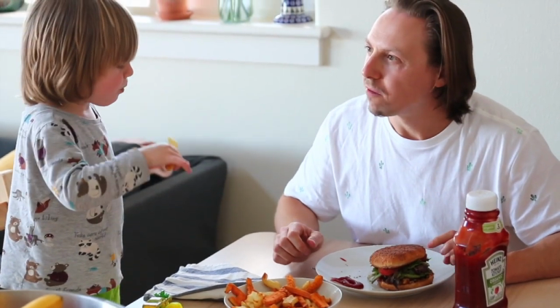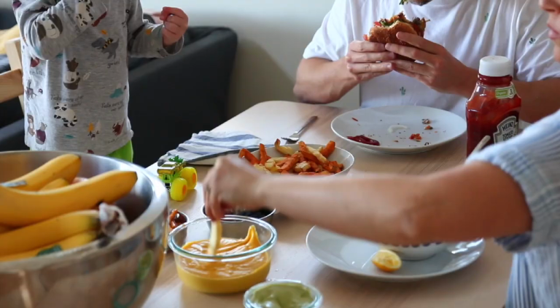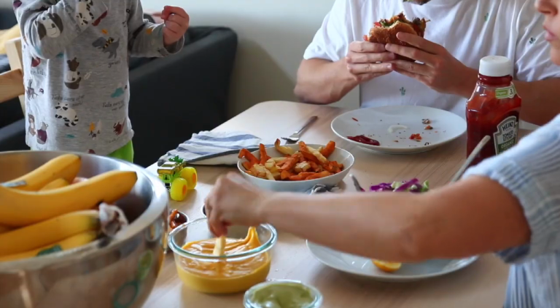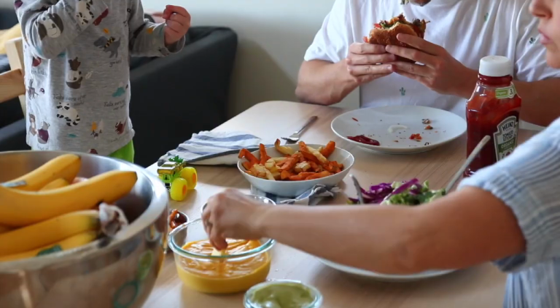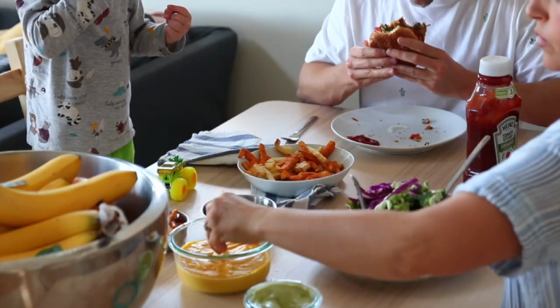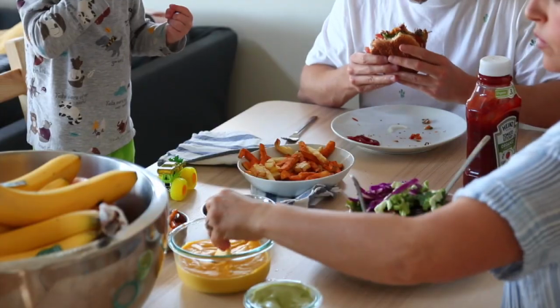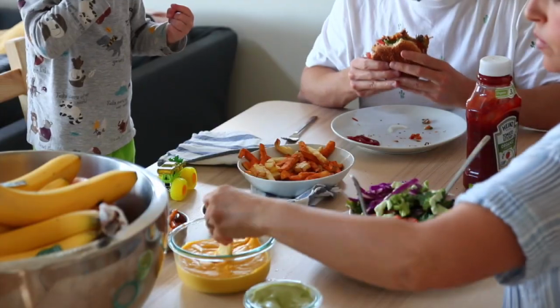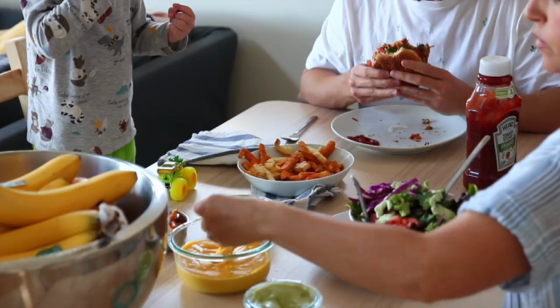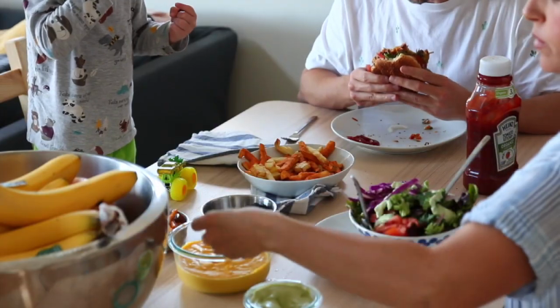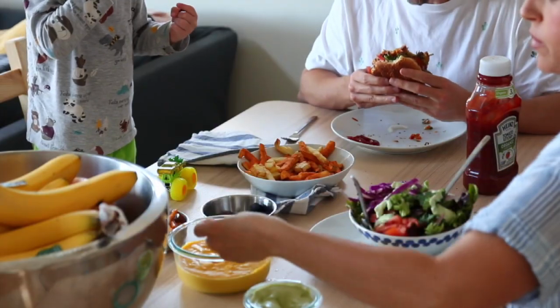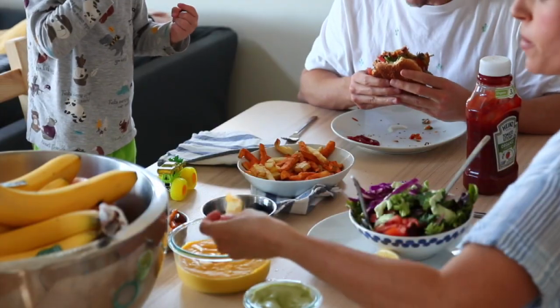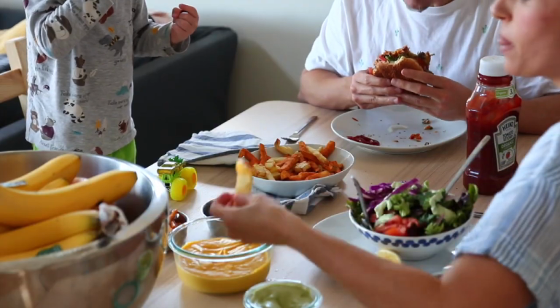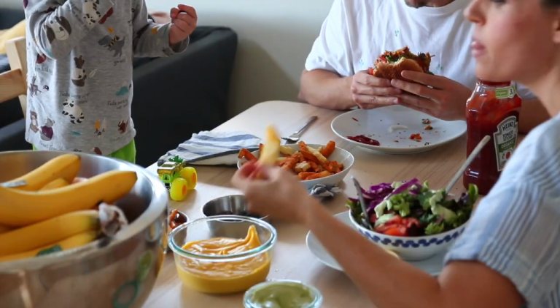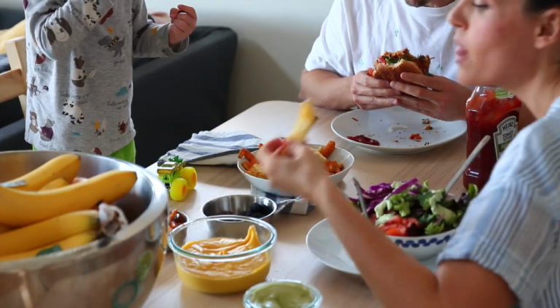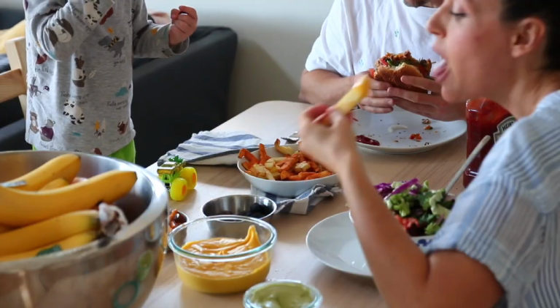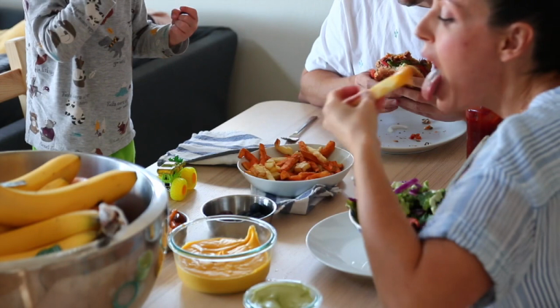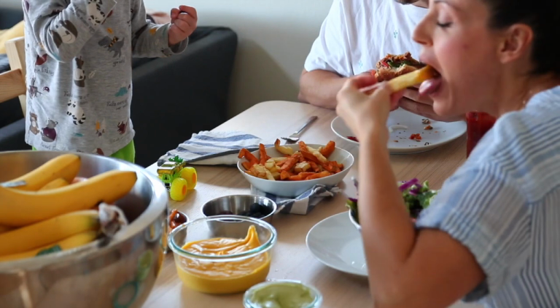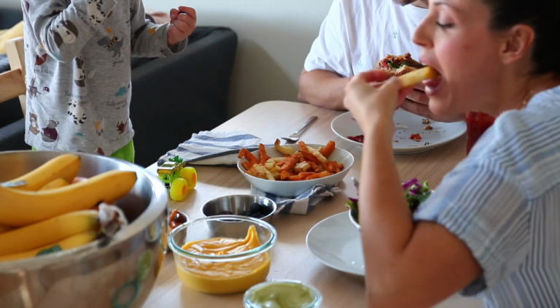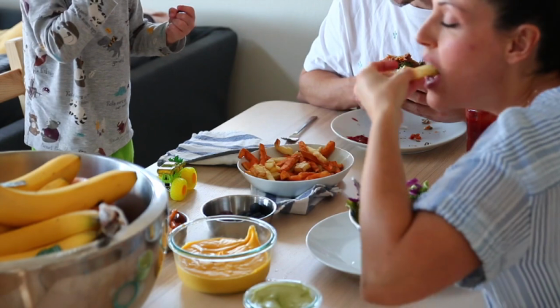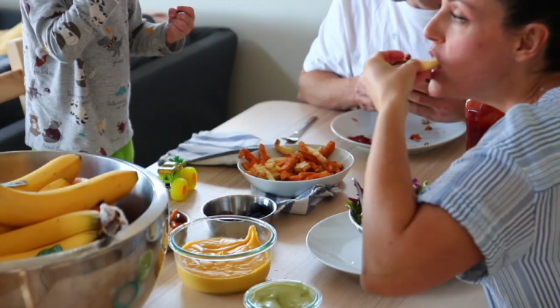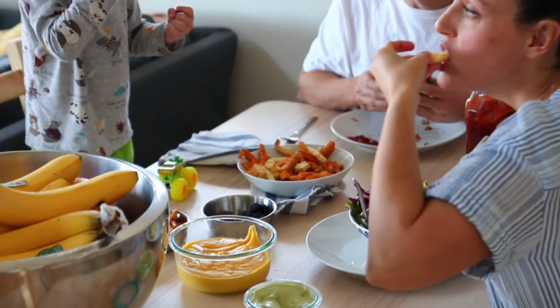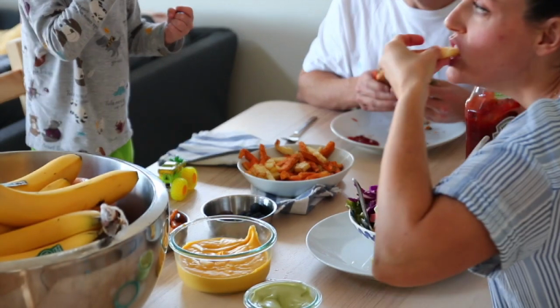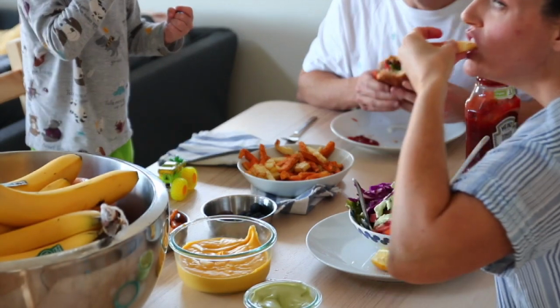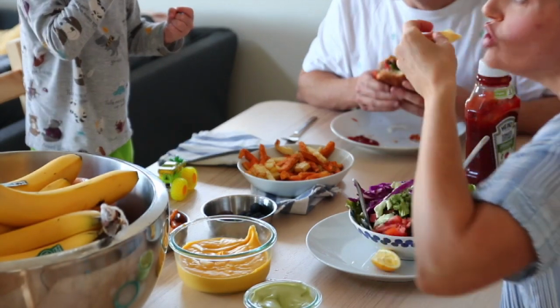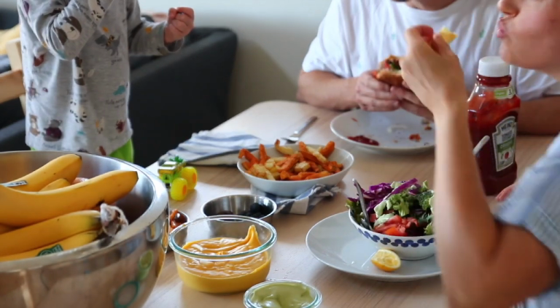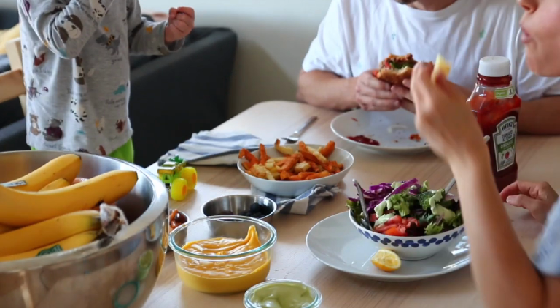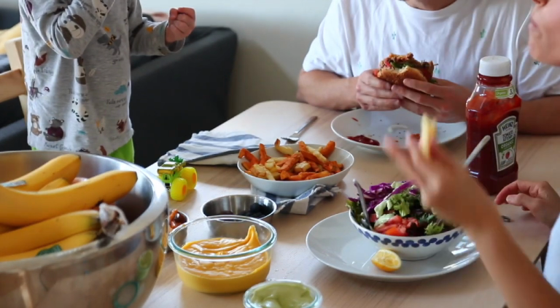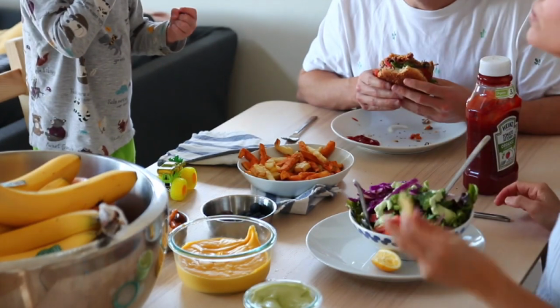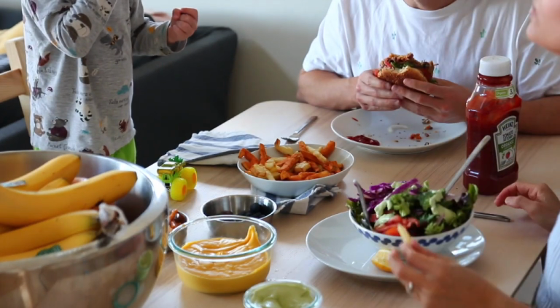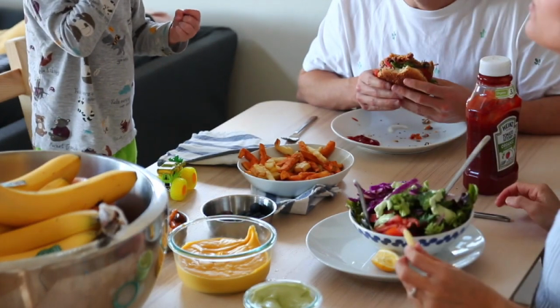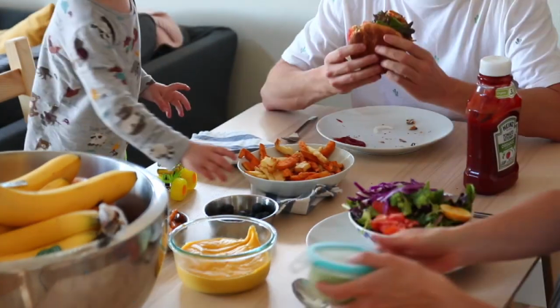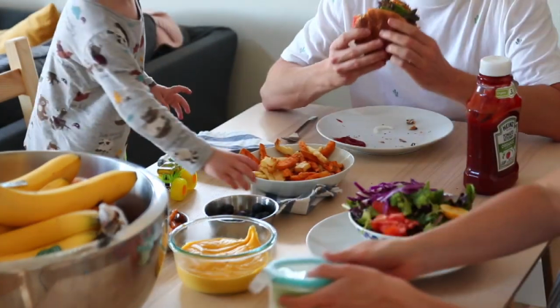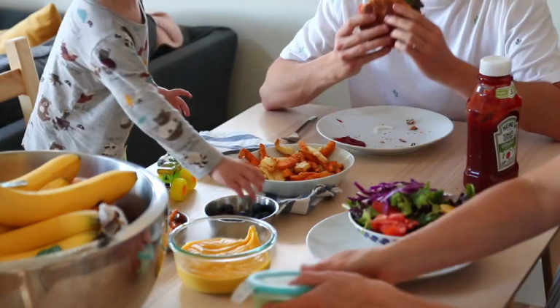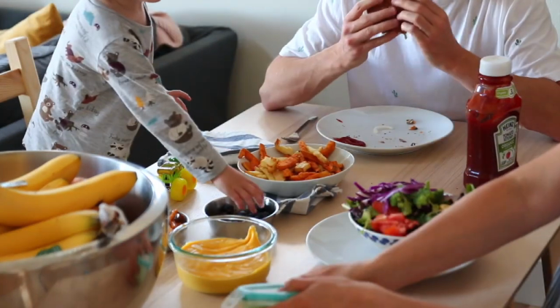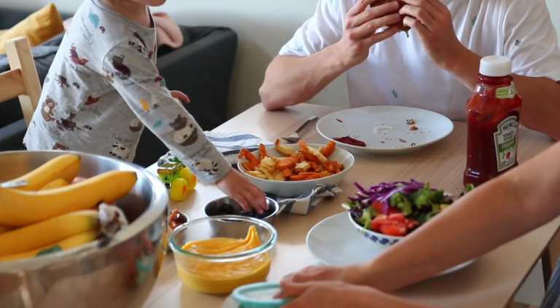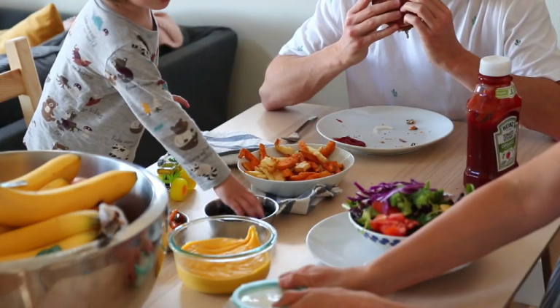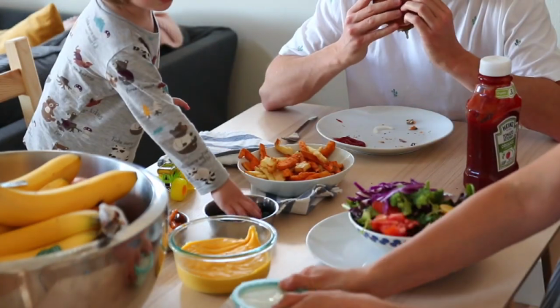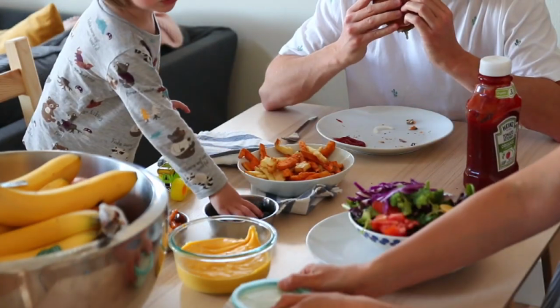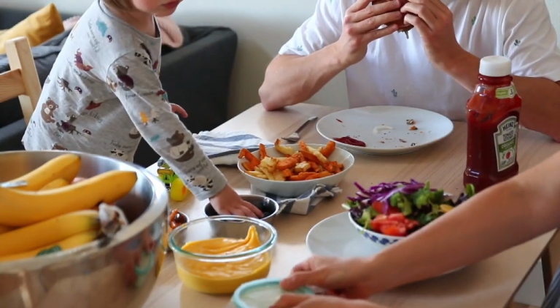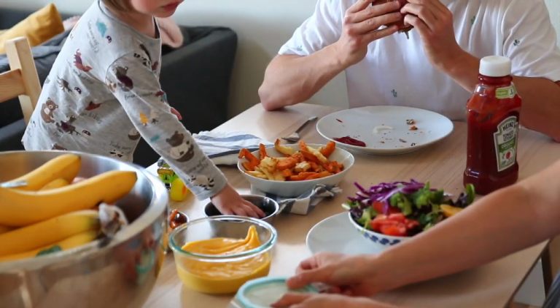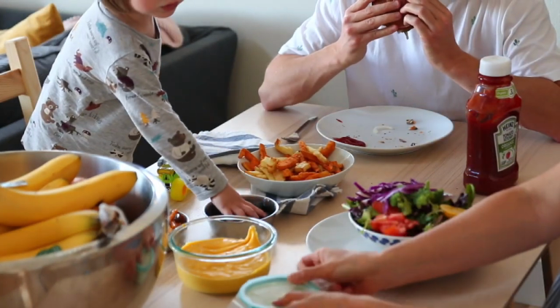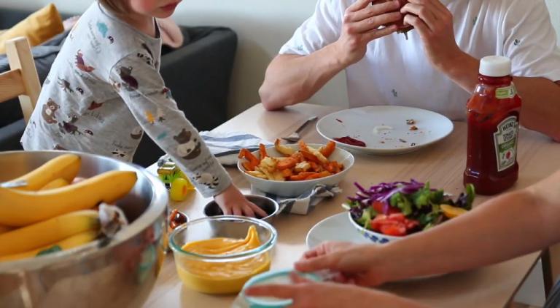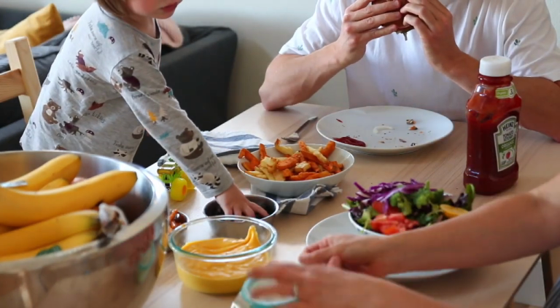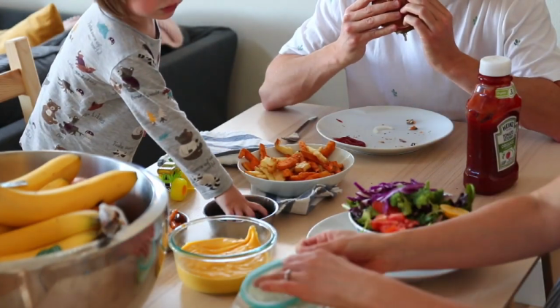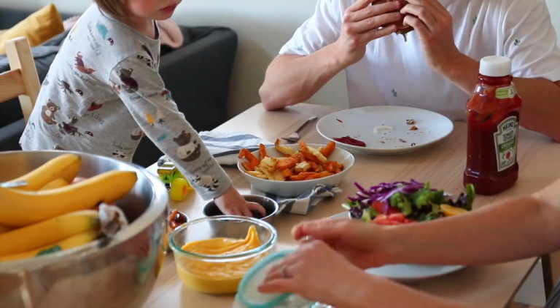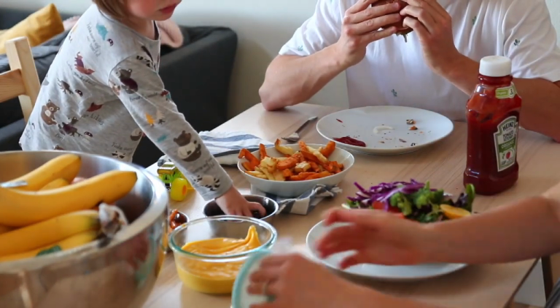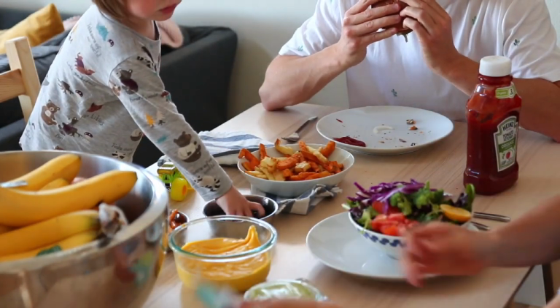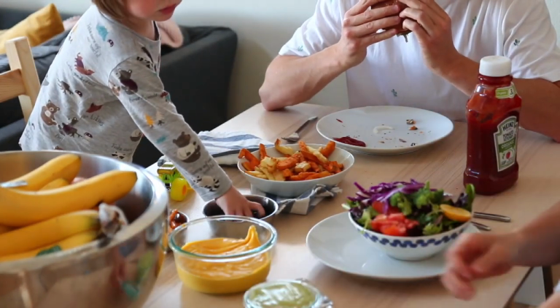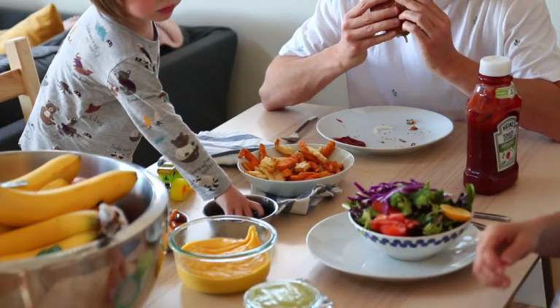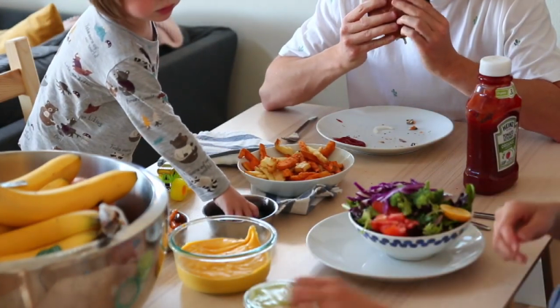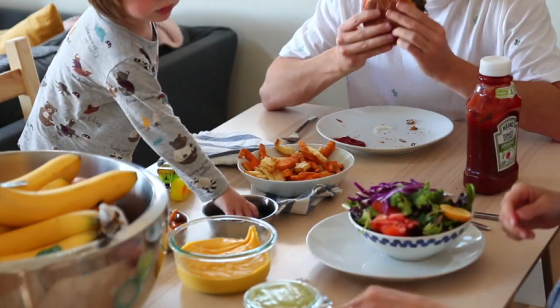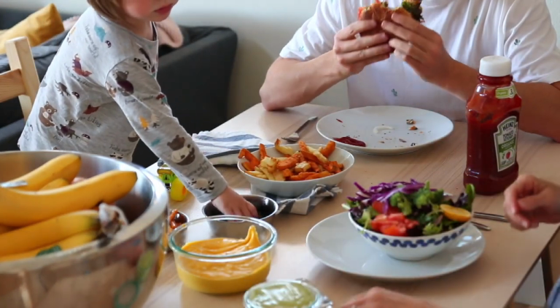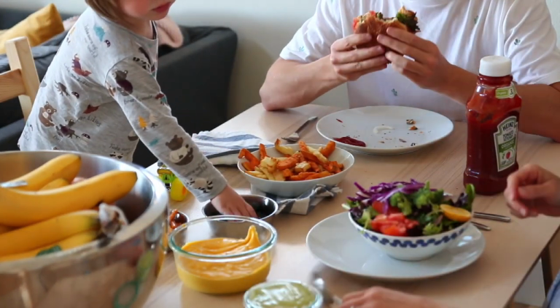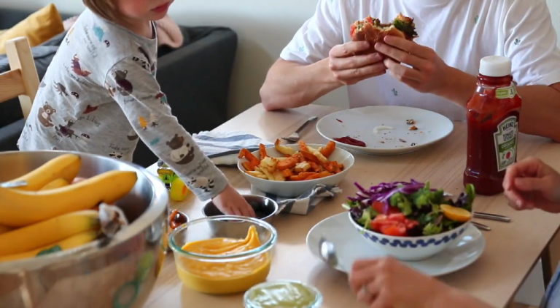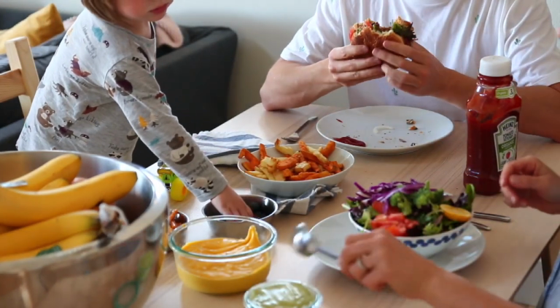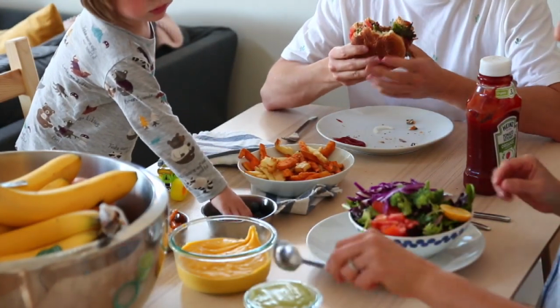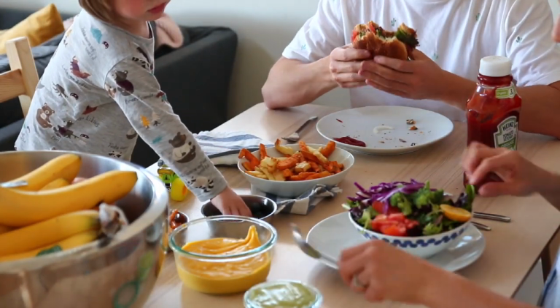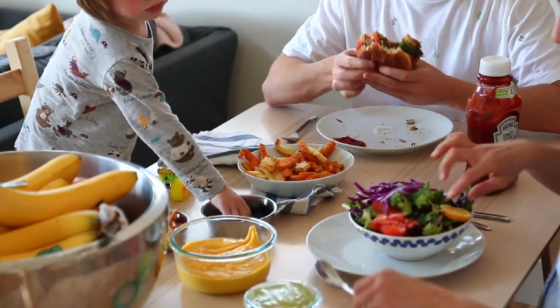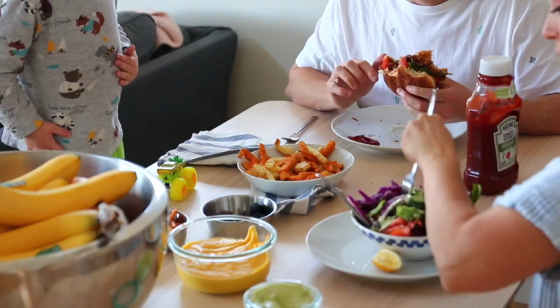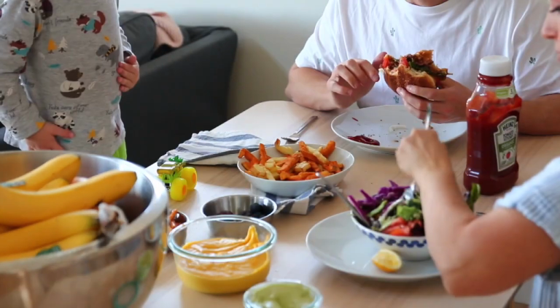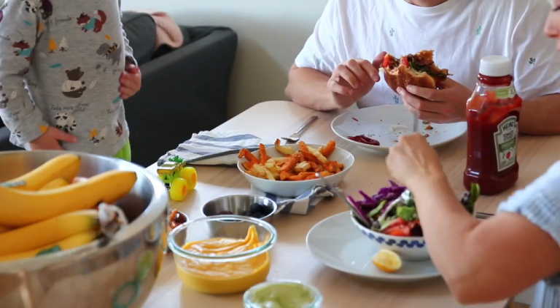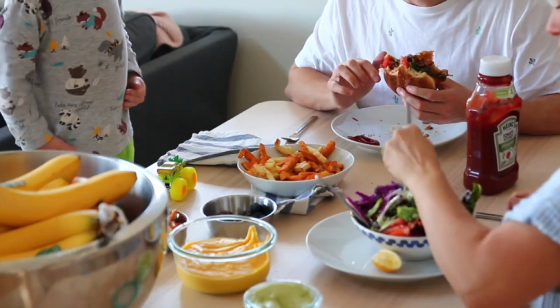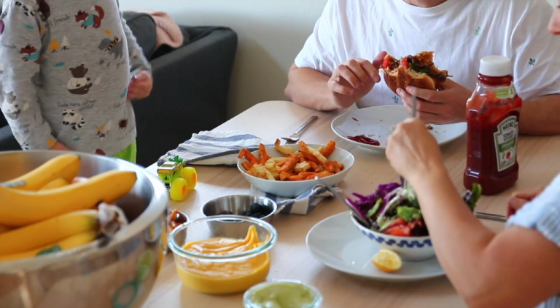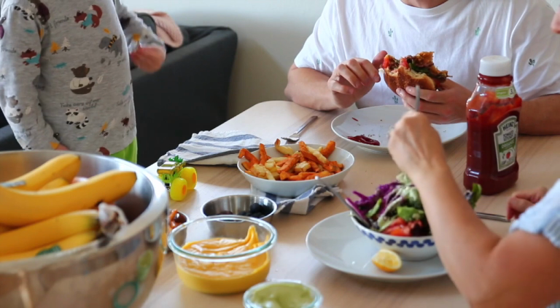We love having an early dinner together as a family. It's a really wonderful tradition that we try to stick to as much as we can.